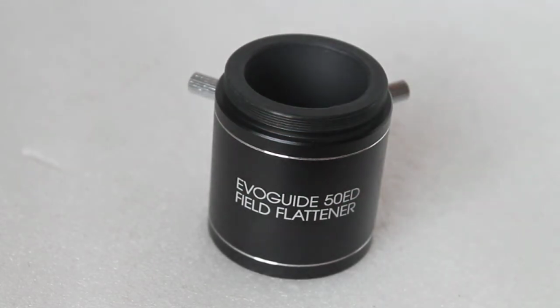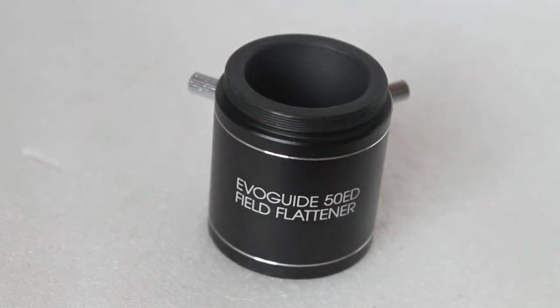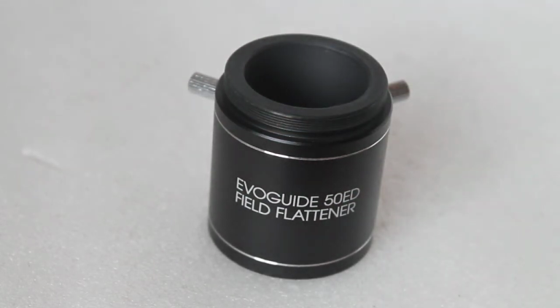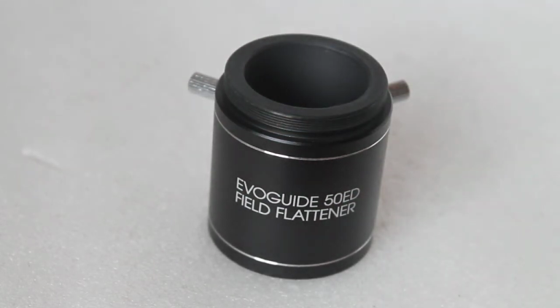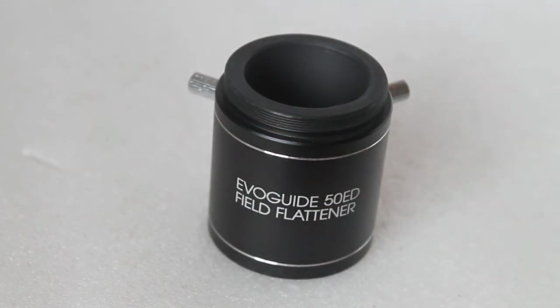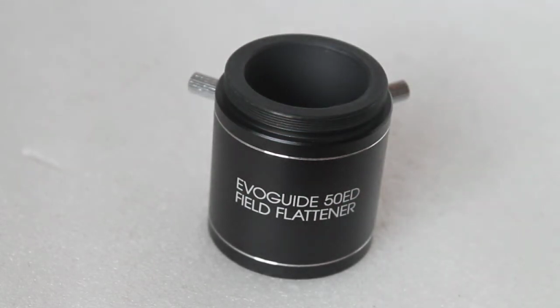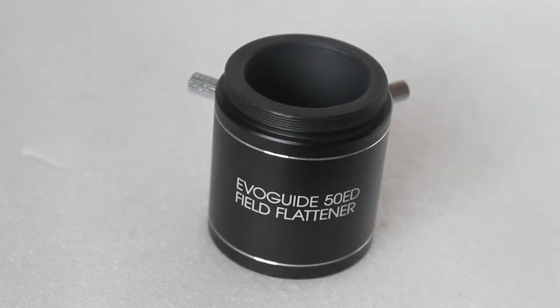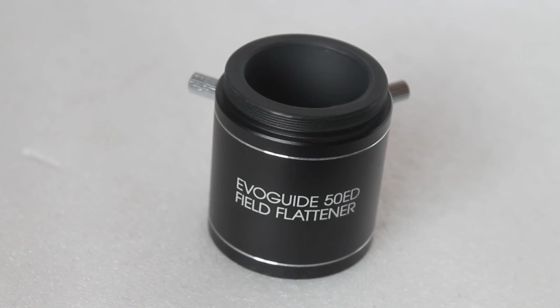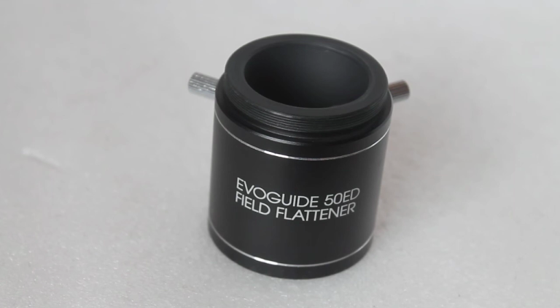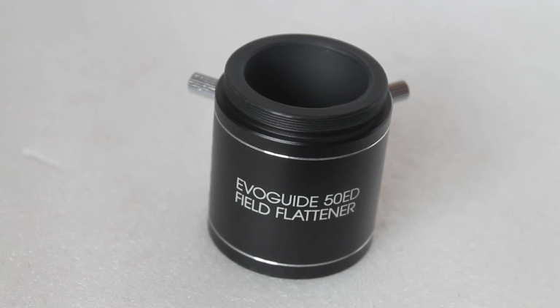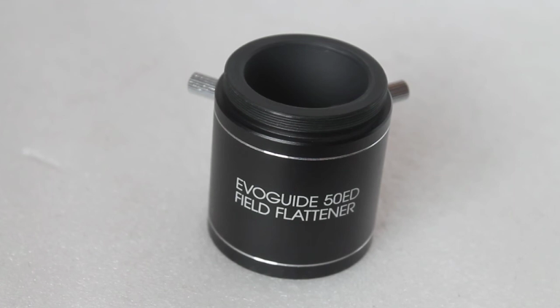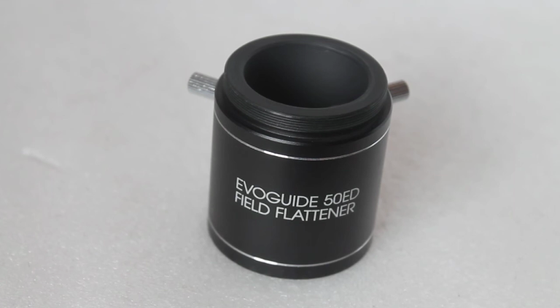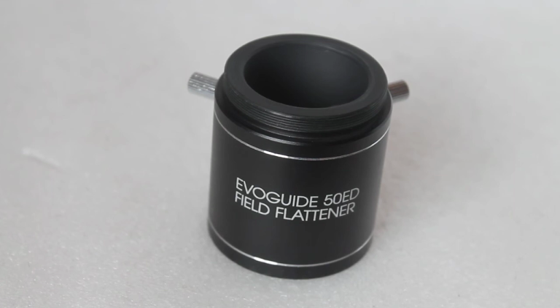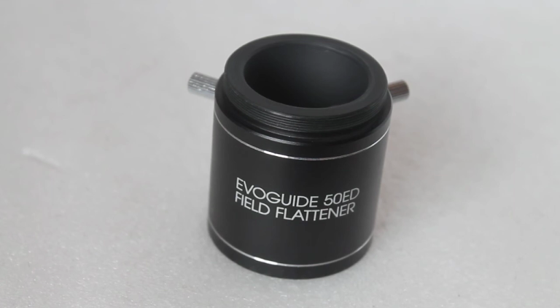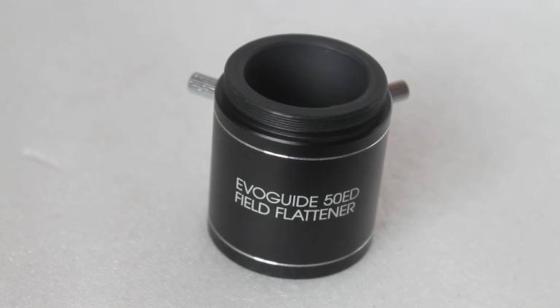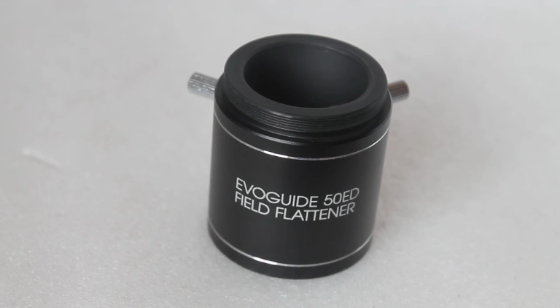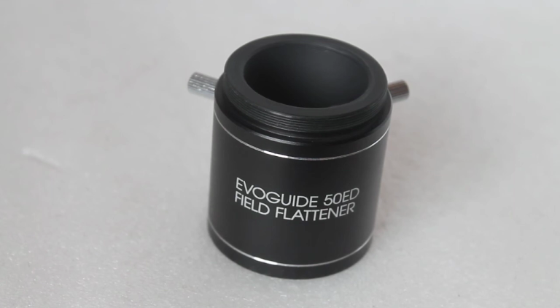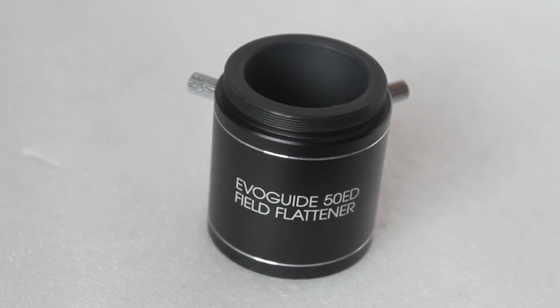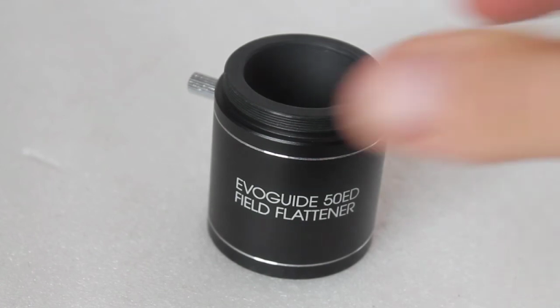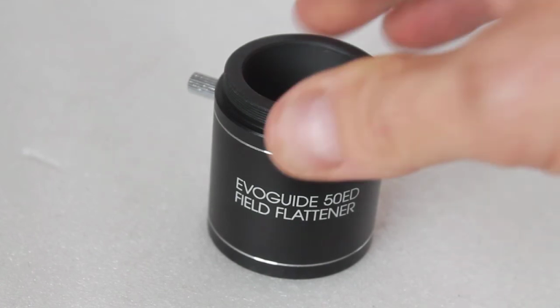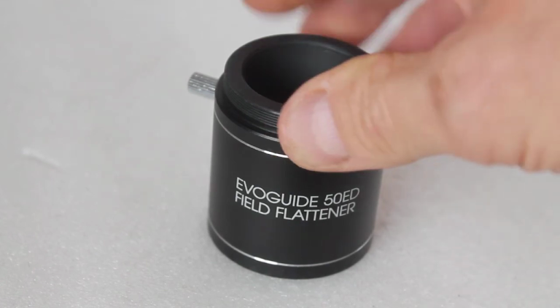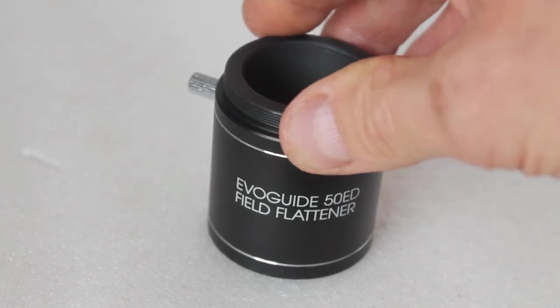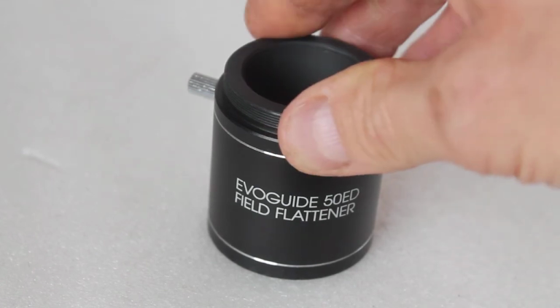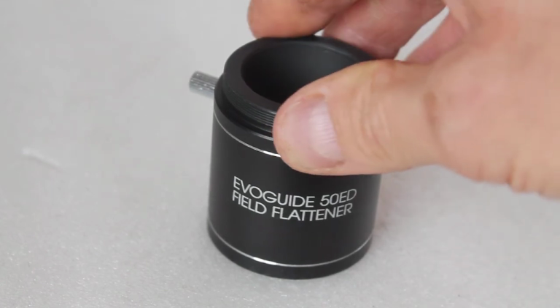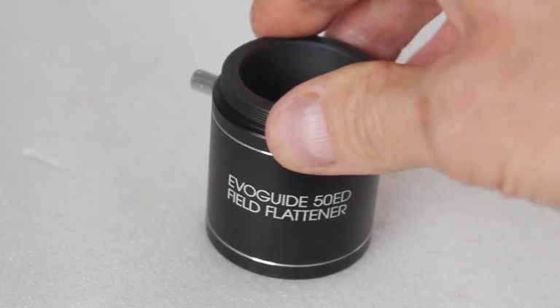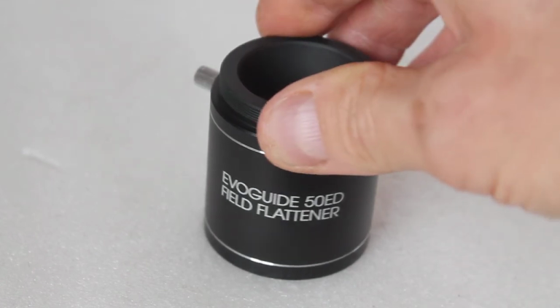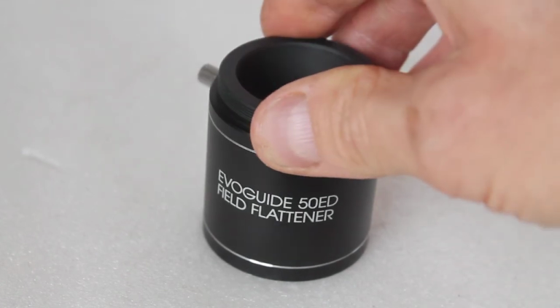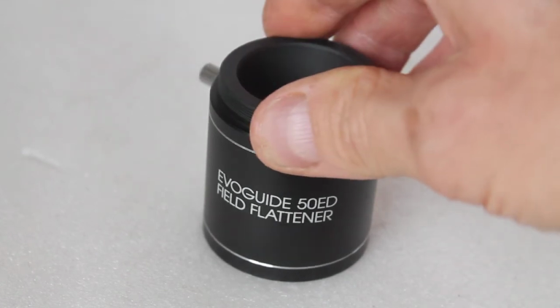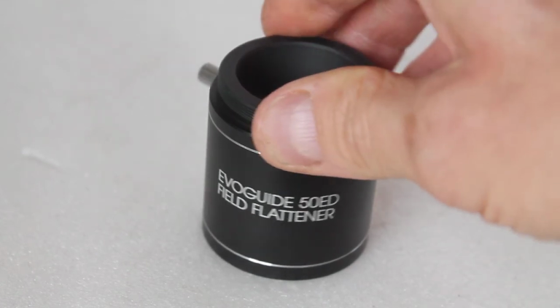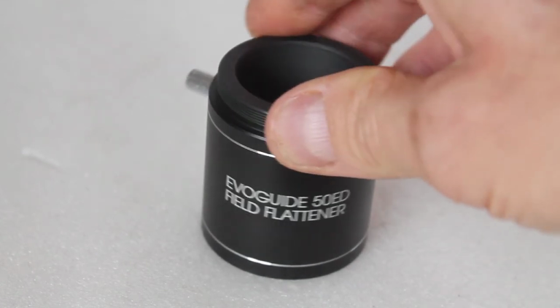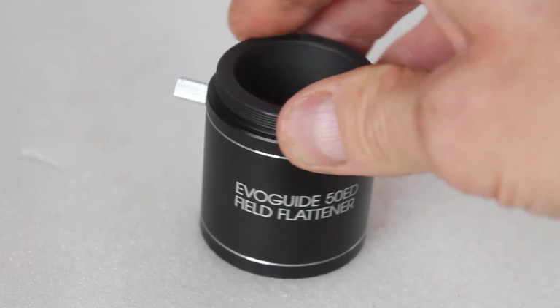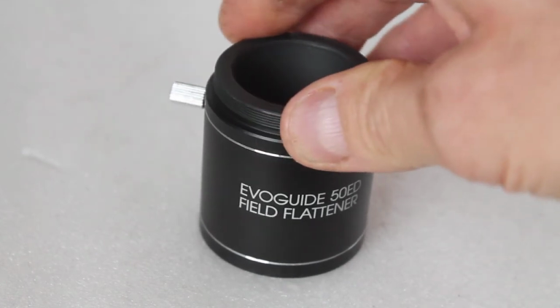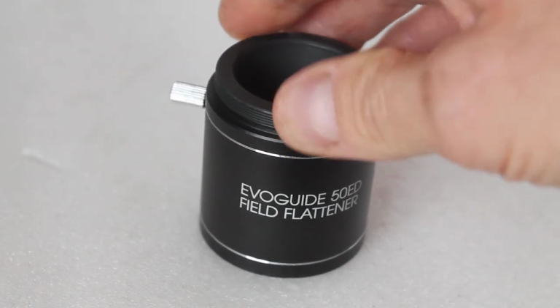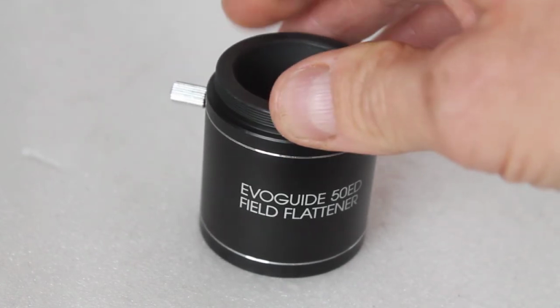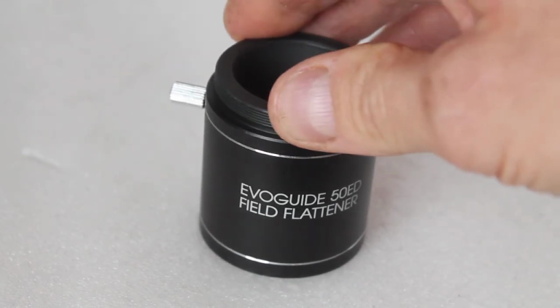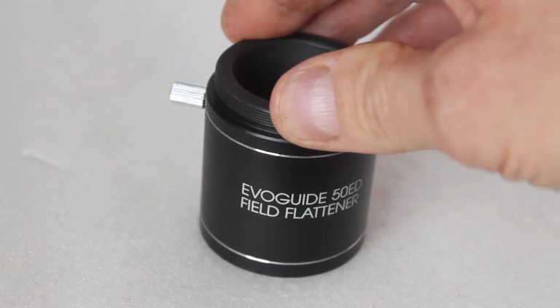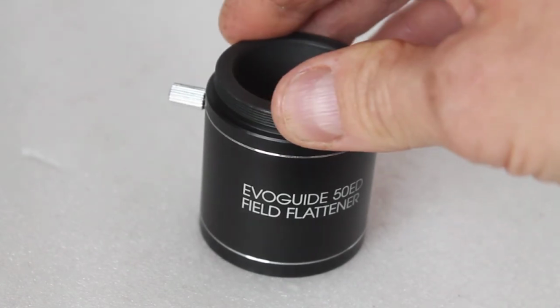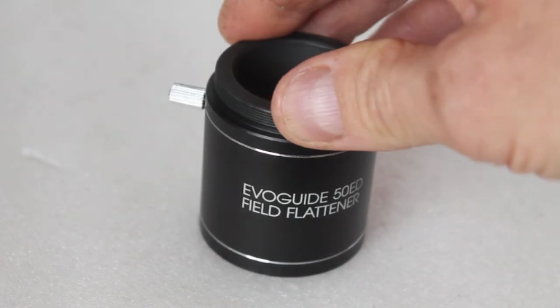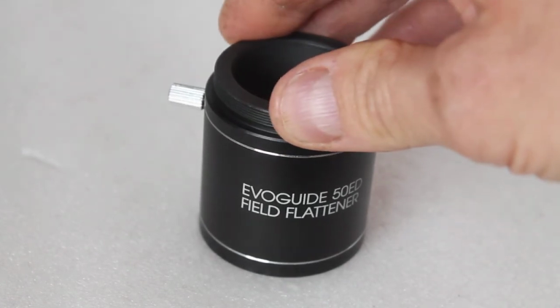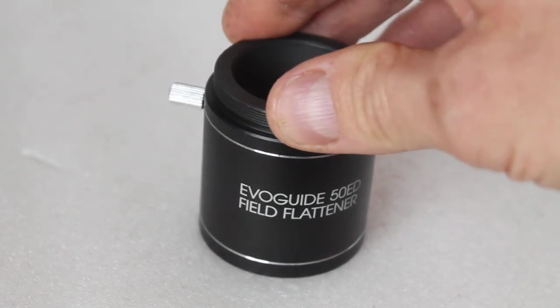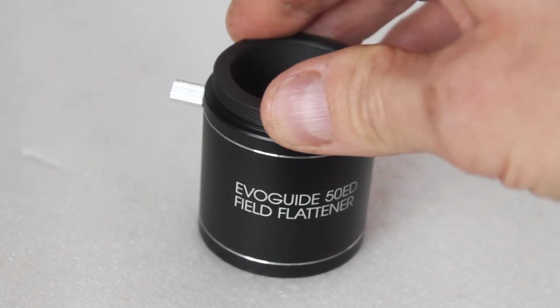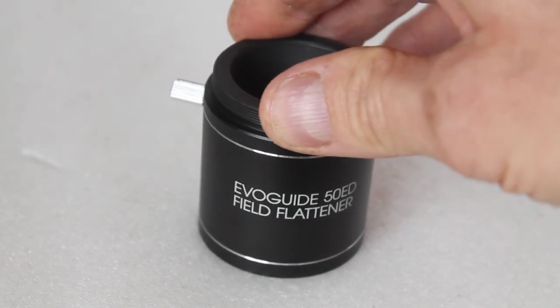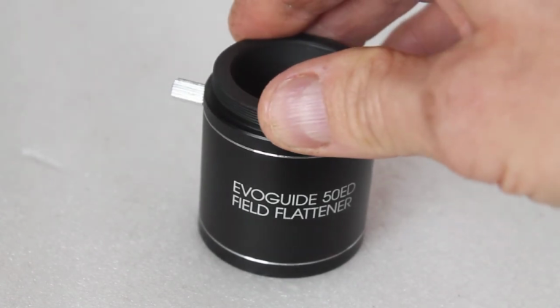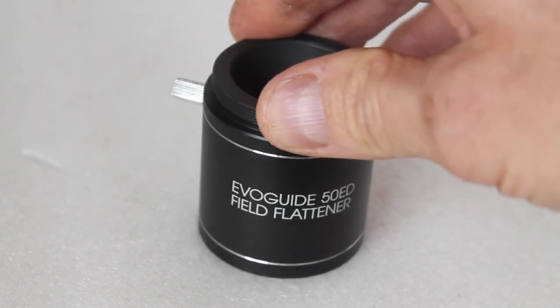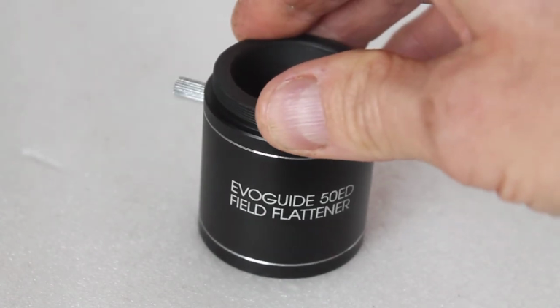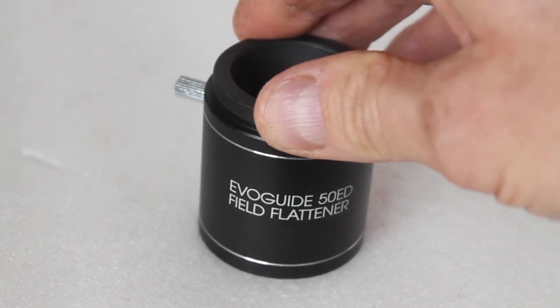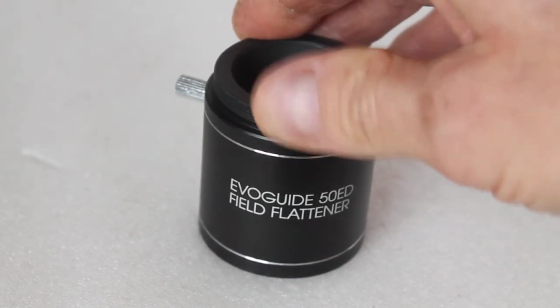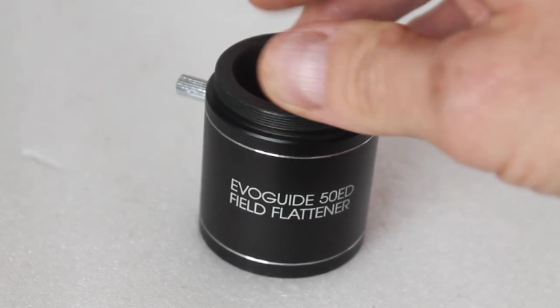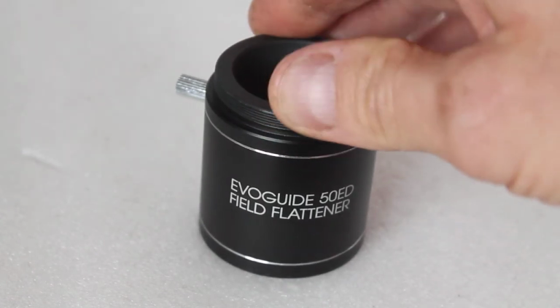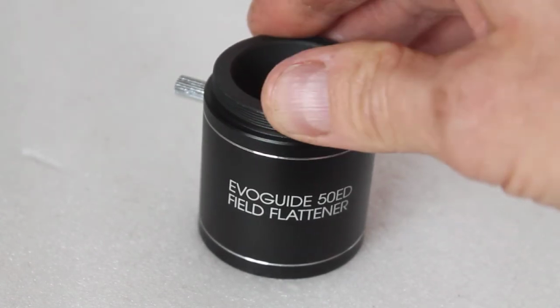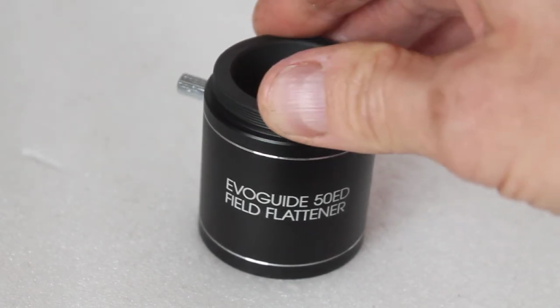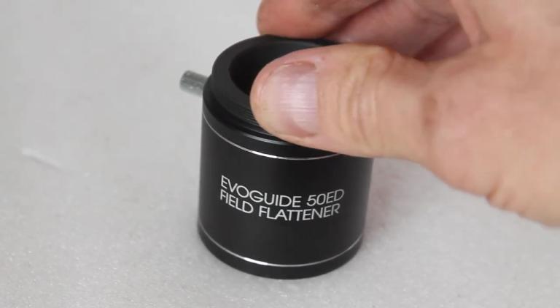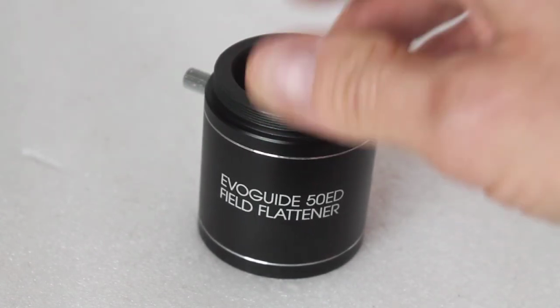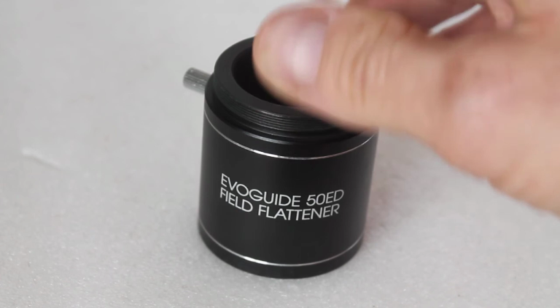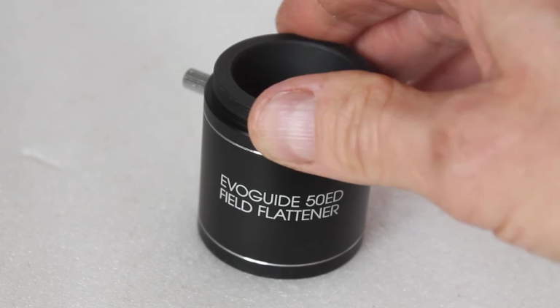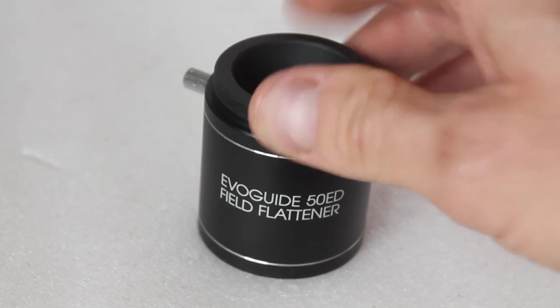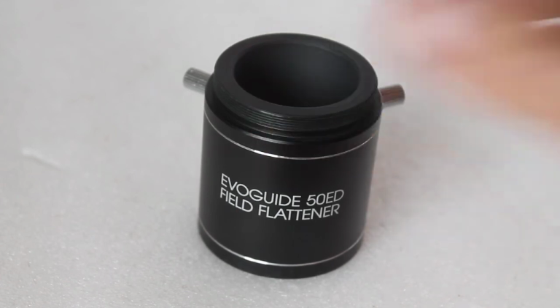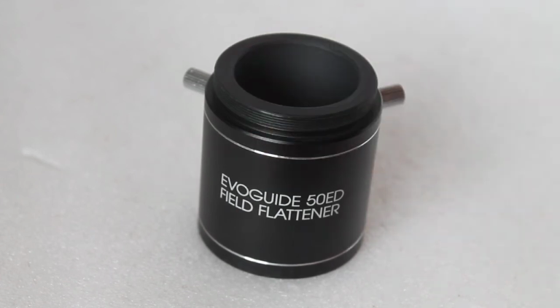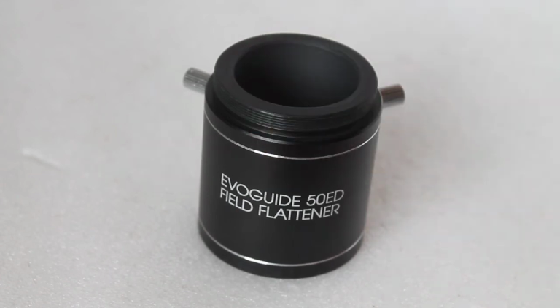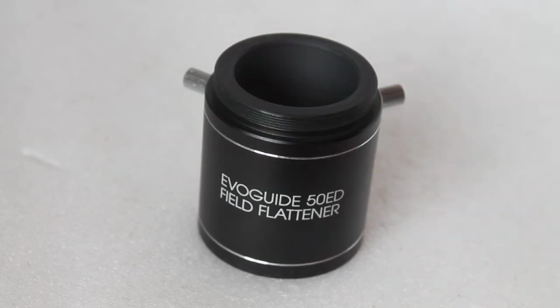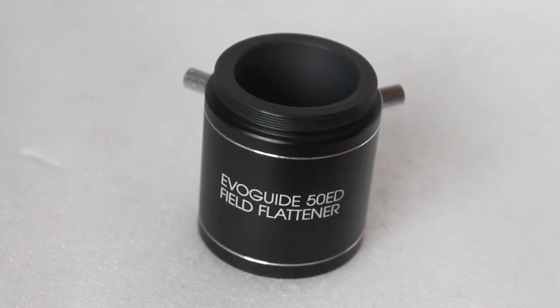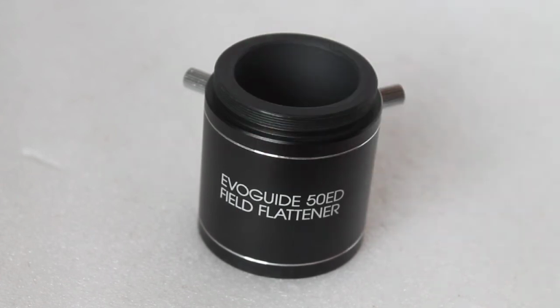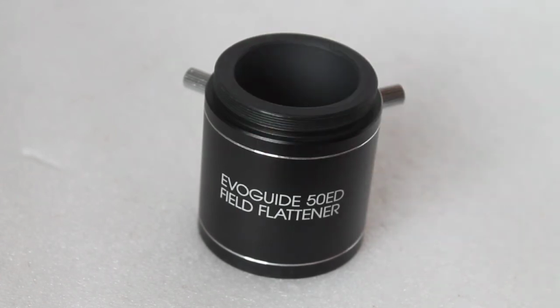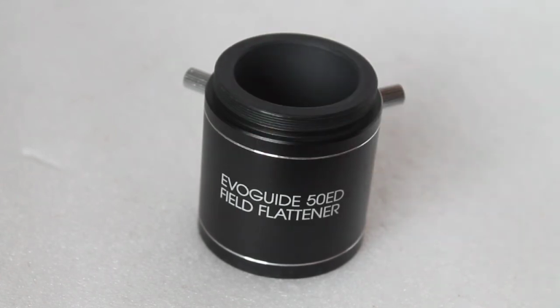So that's a very quick look at the EvoGuide 50ED Field Flattener. As always, thanks very much for watching, and don't forget to hit that subscribe button.